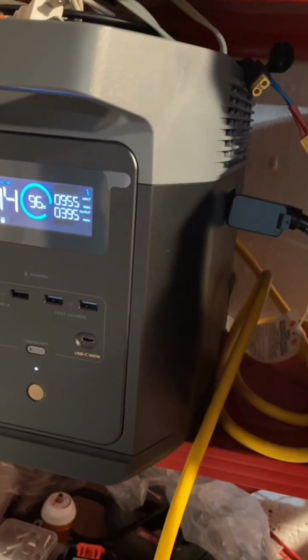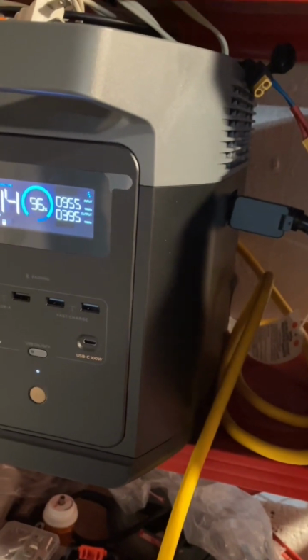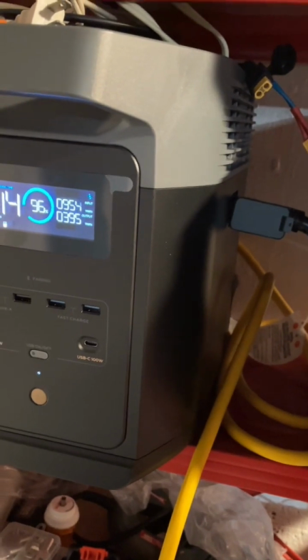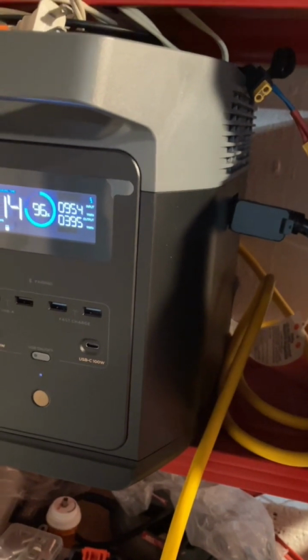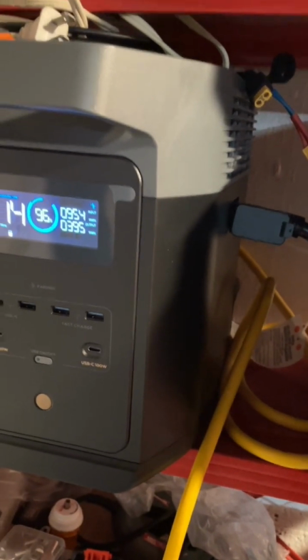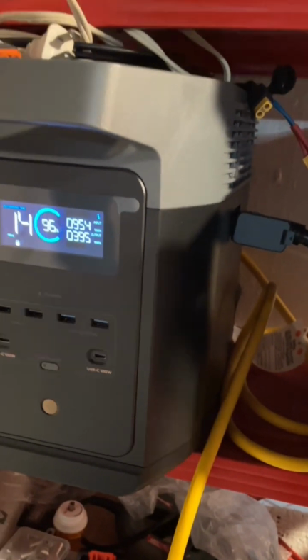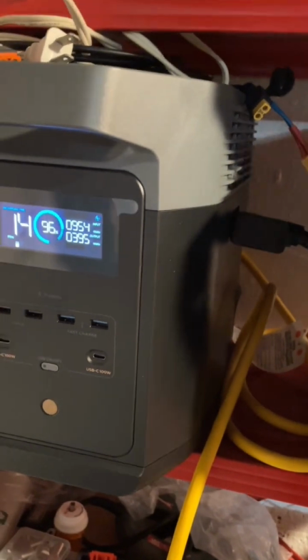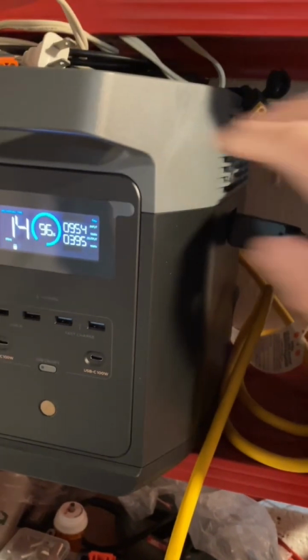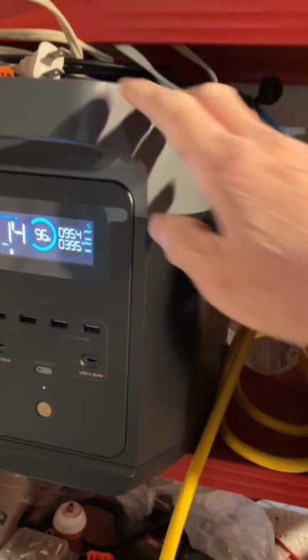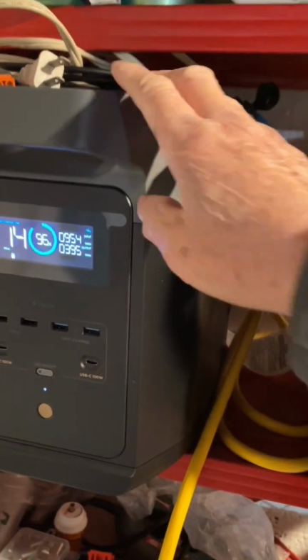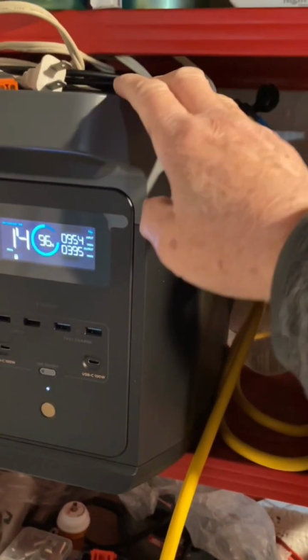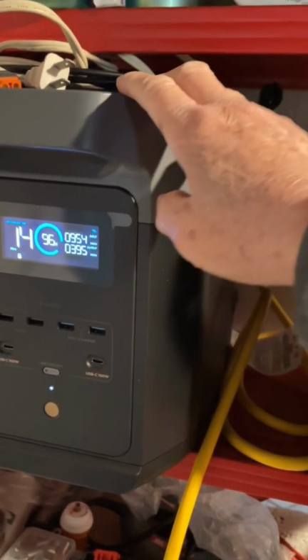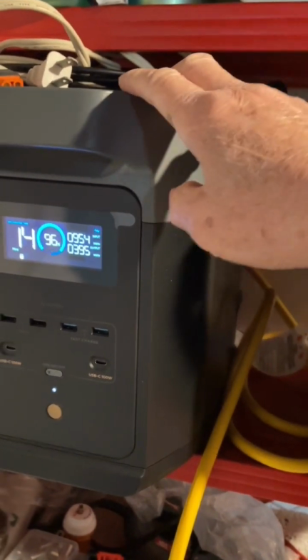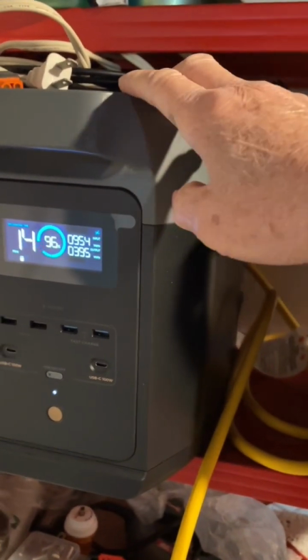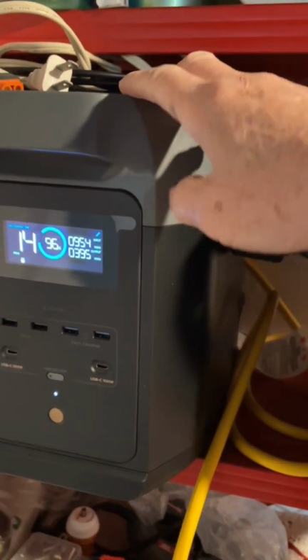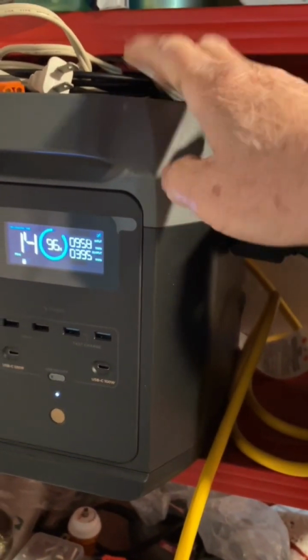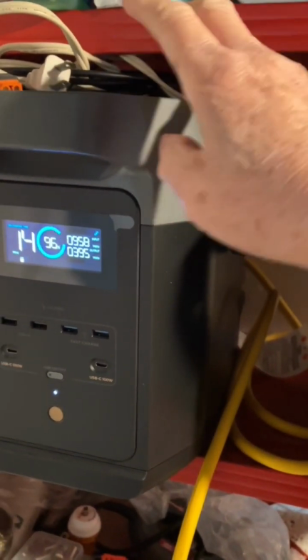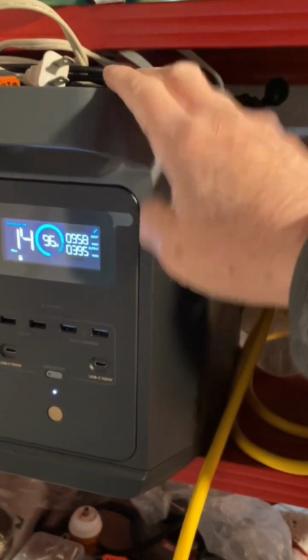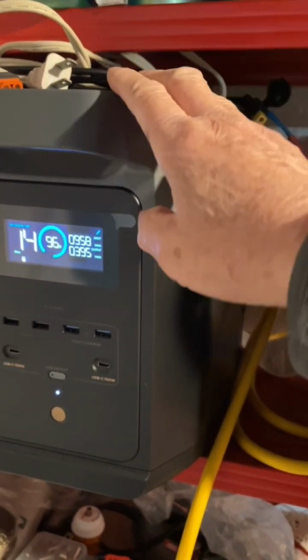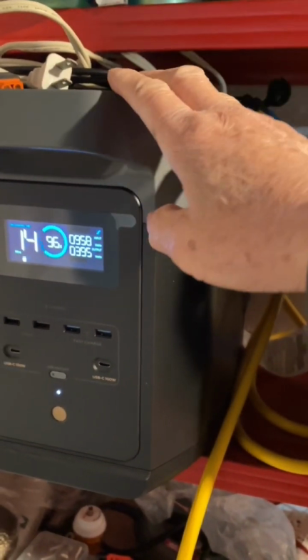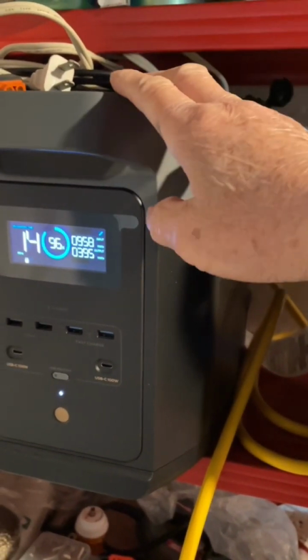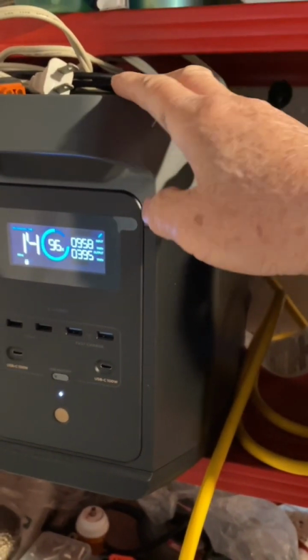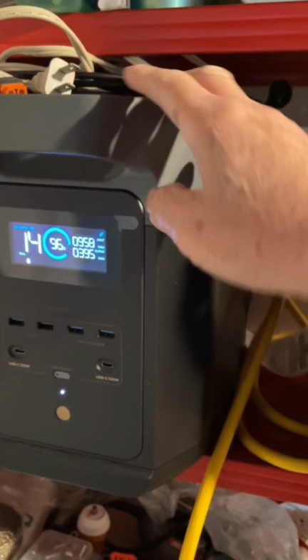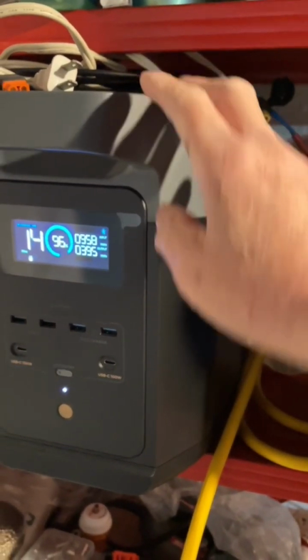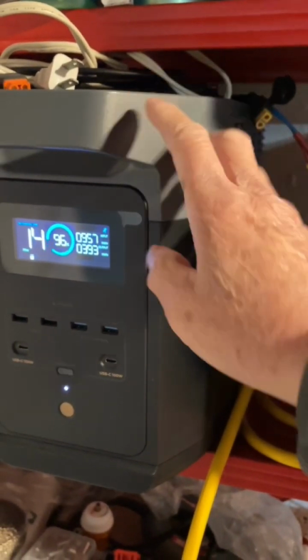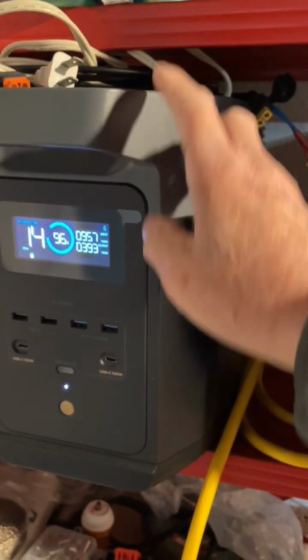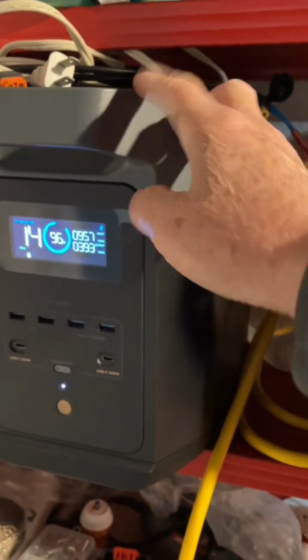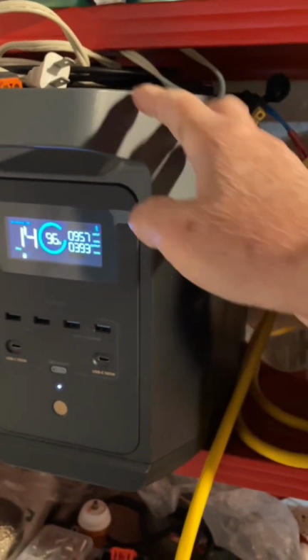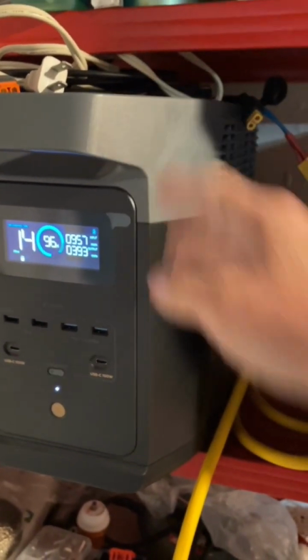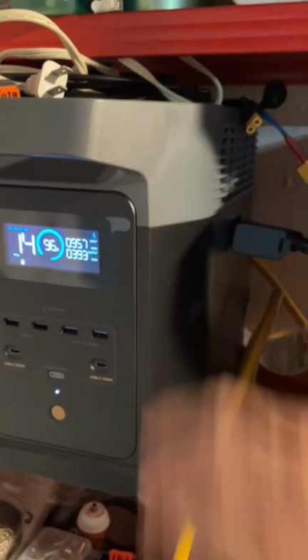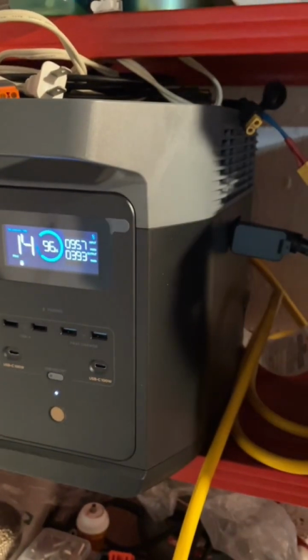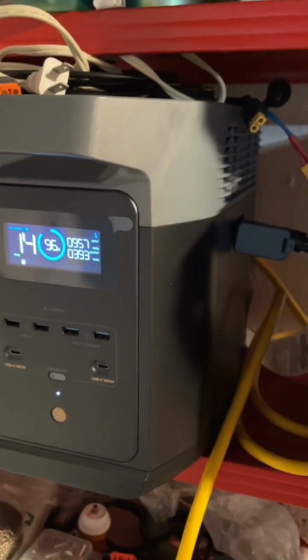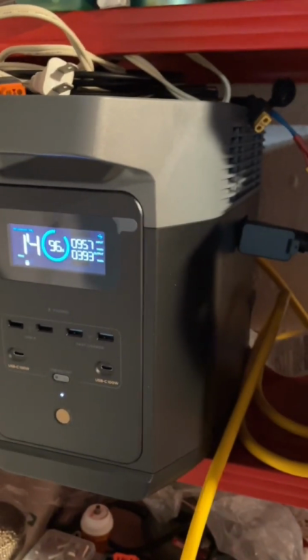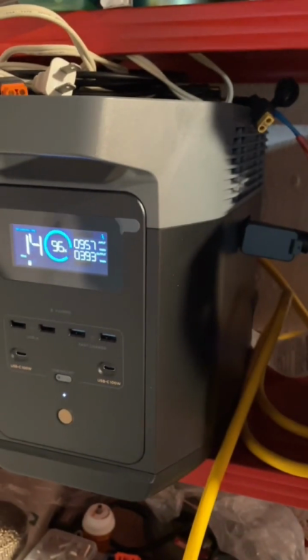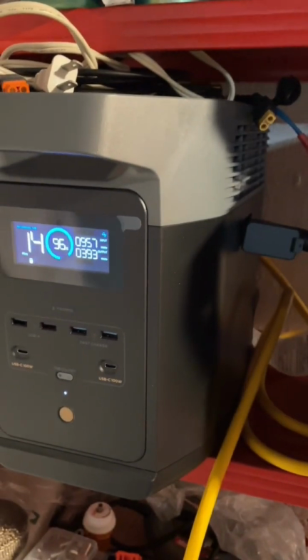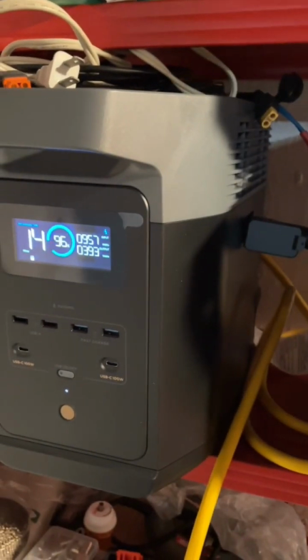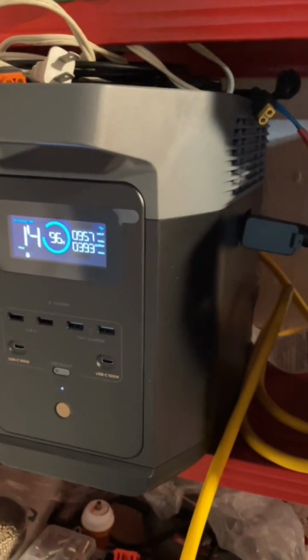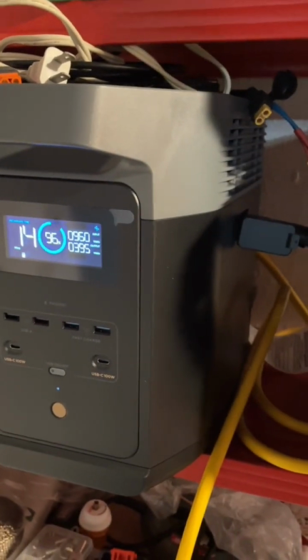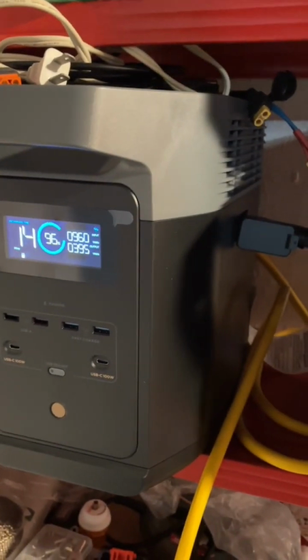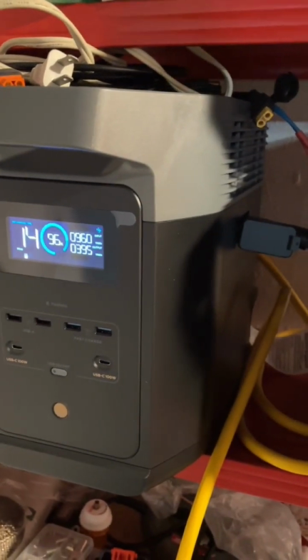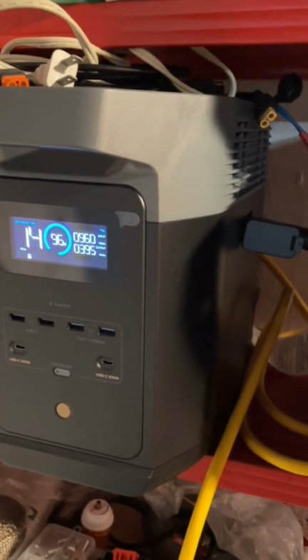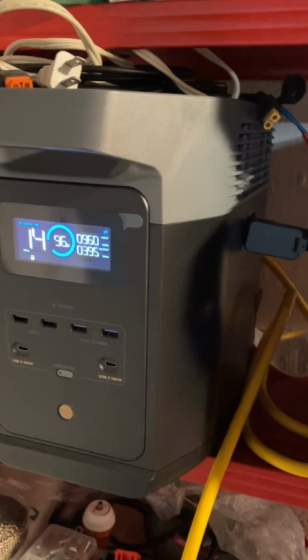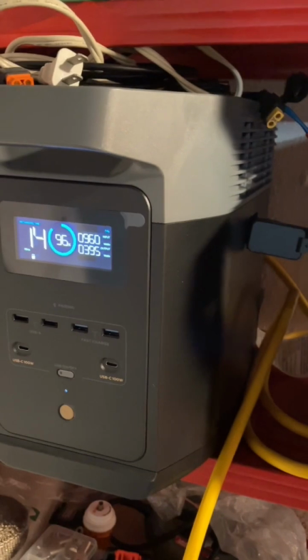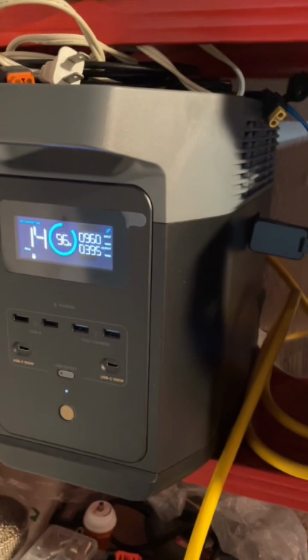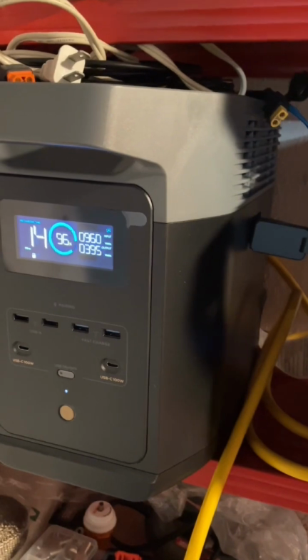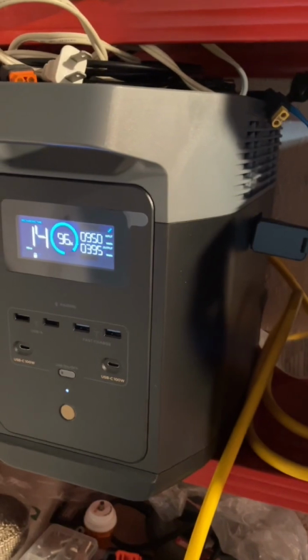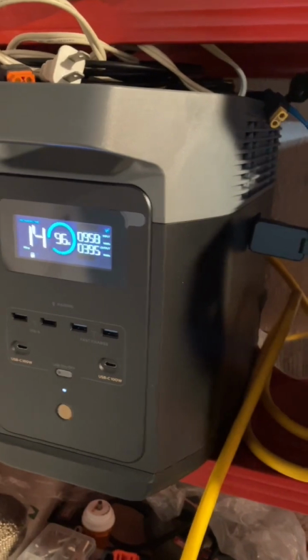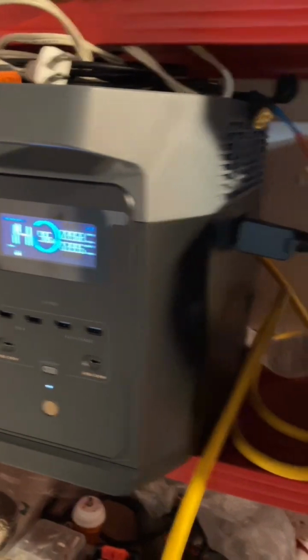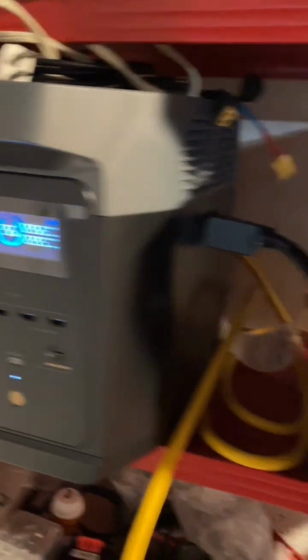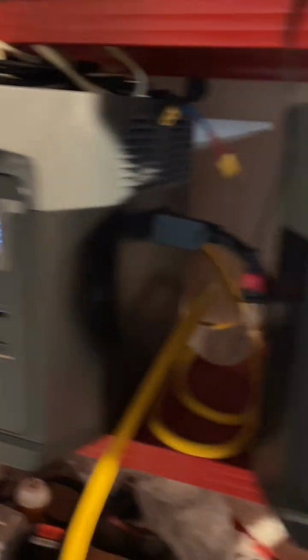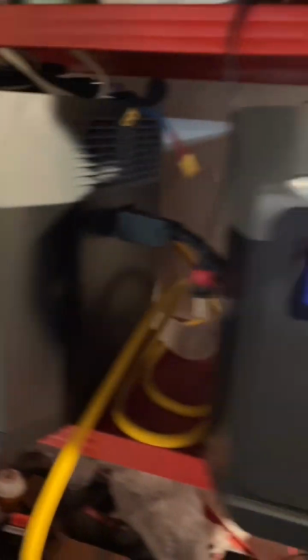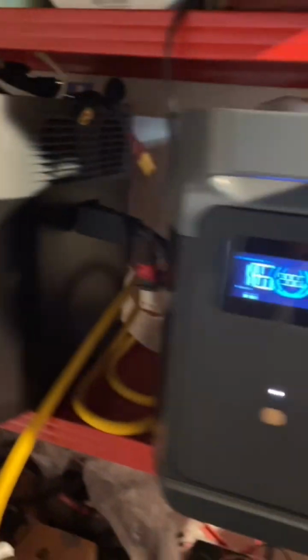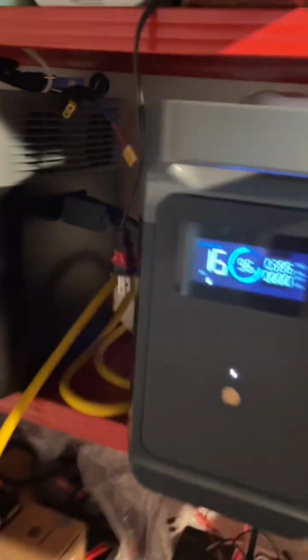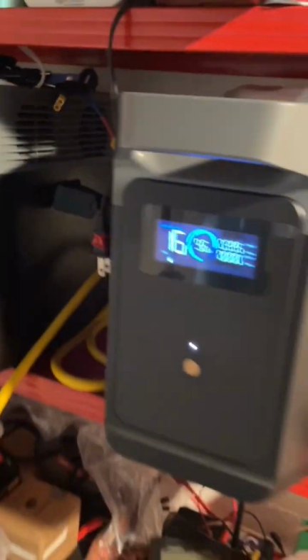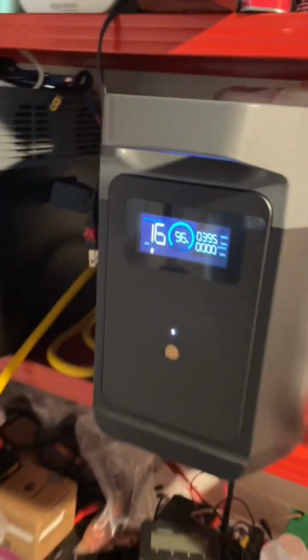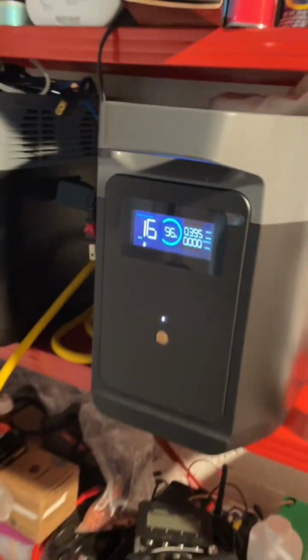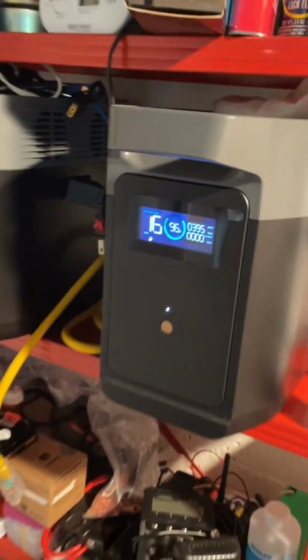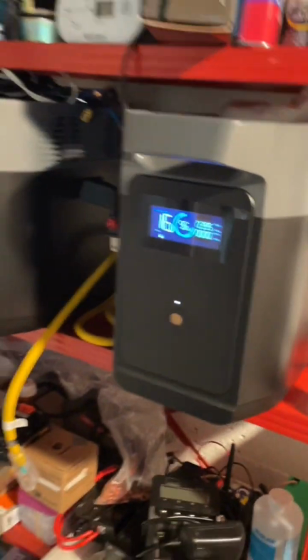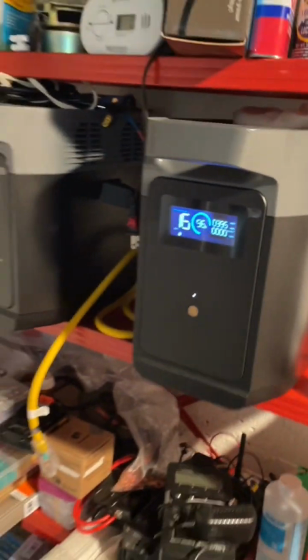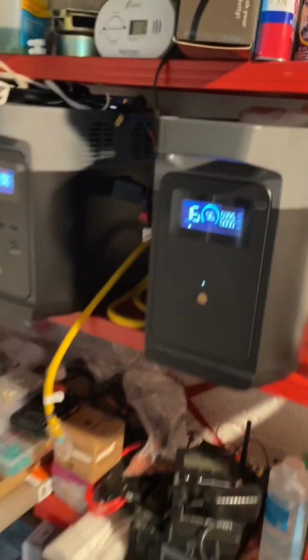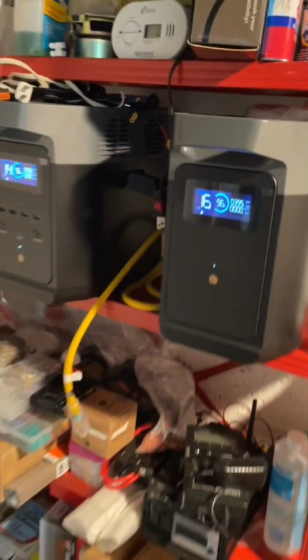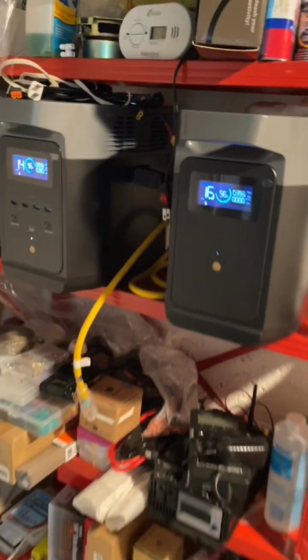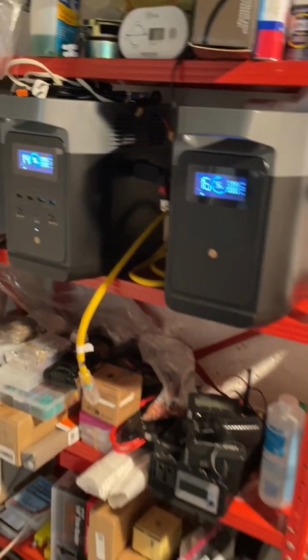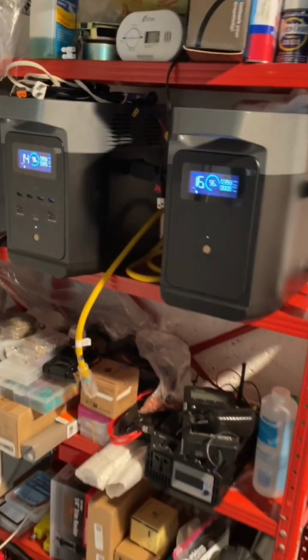So it's pretty much done. I'm going to charge it for maybe another 10 minutes and that'll be it.